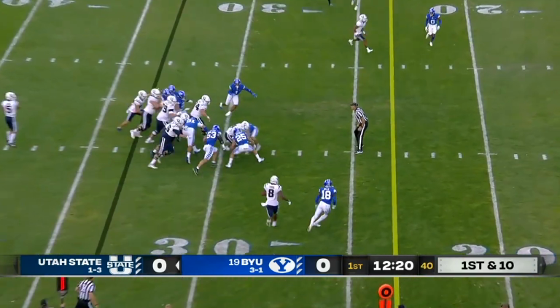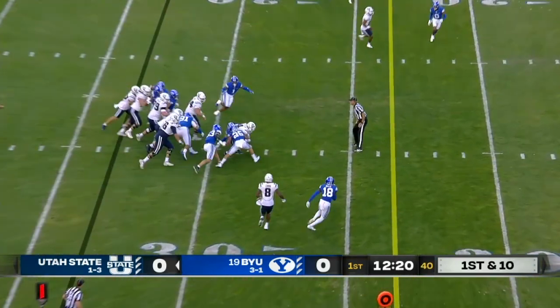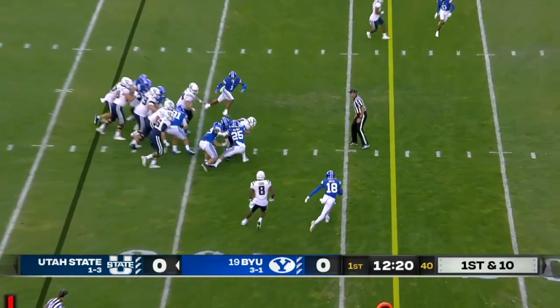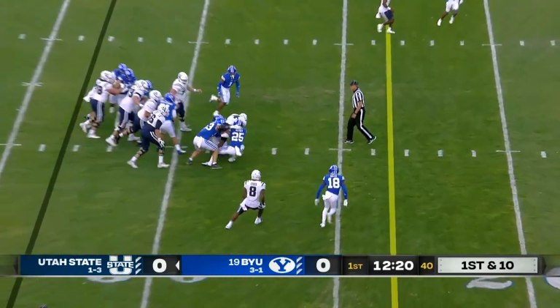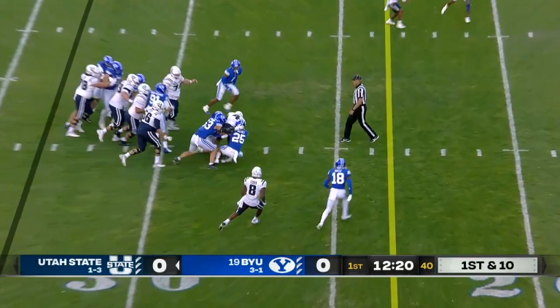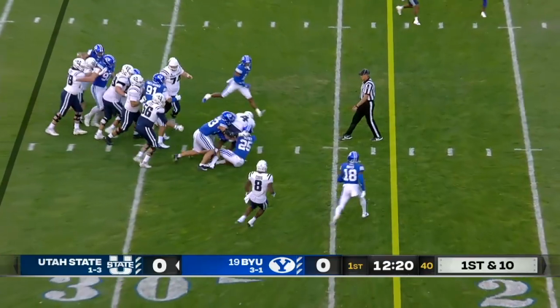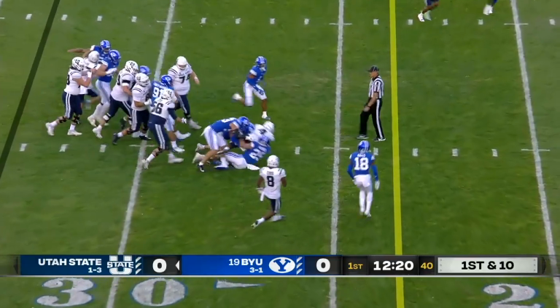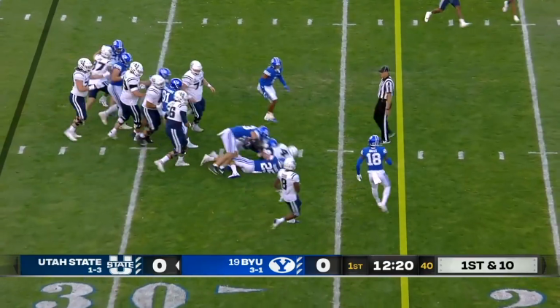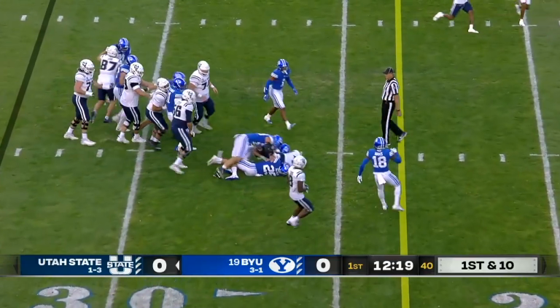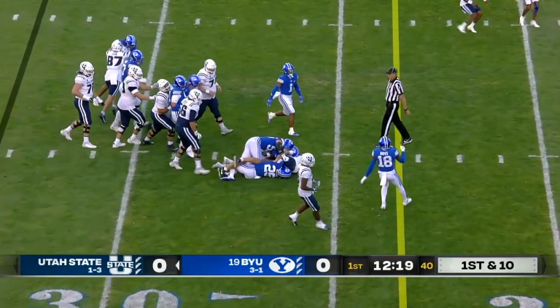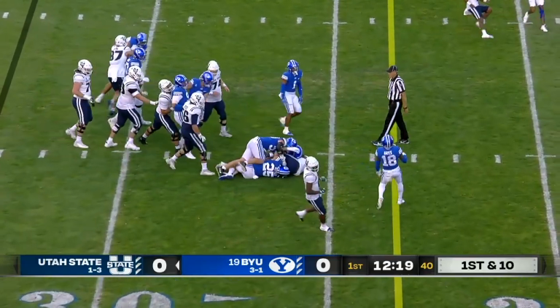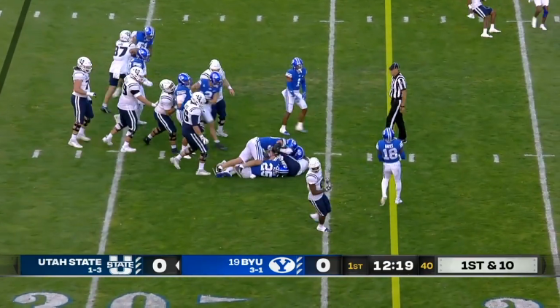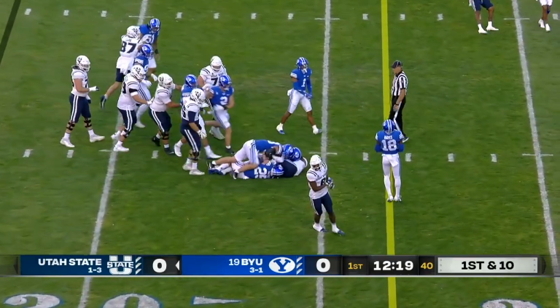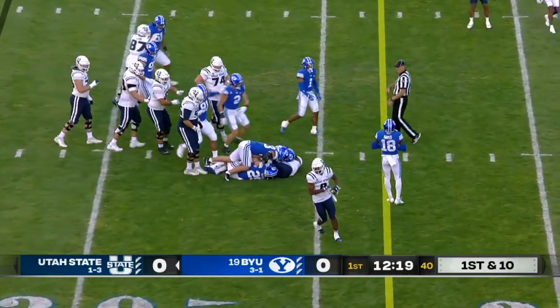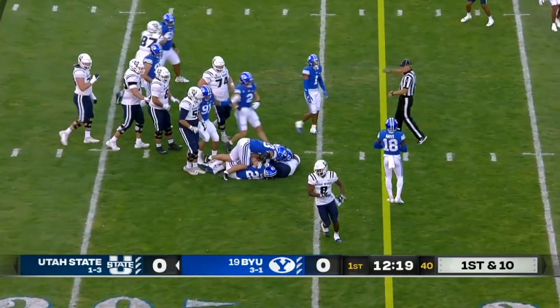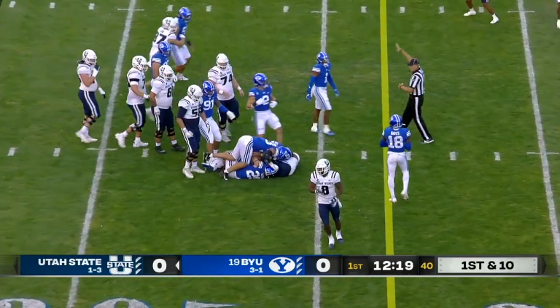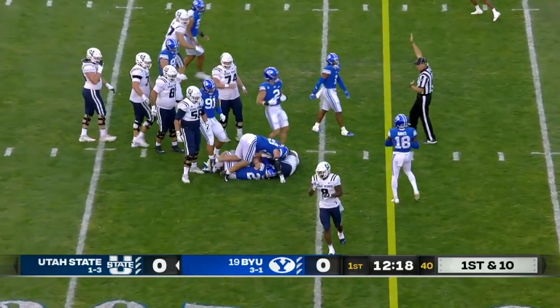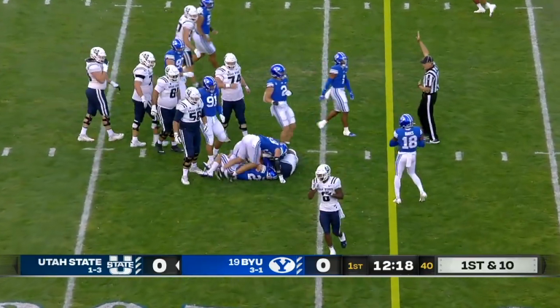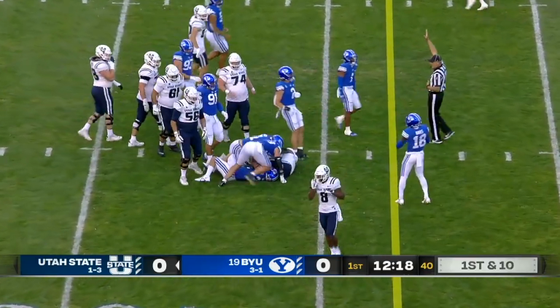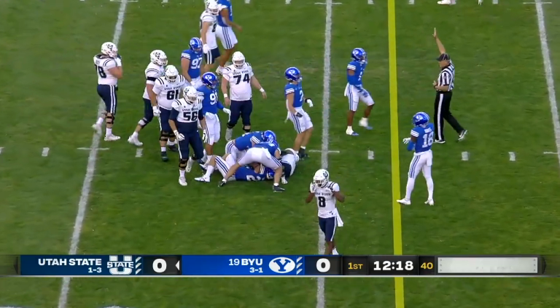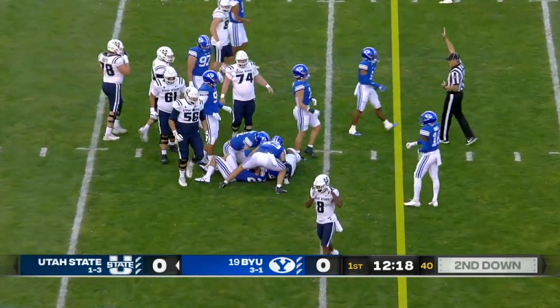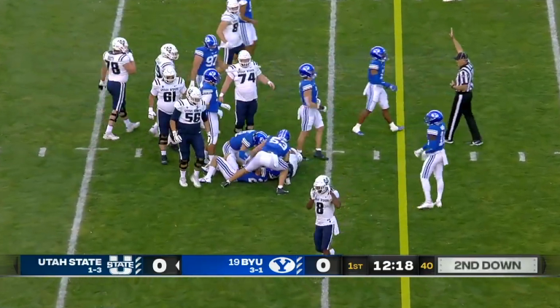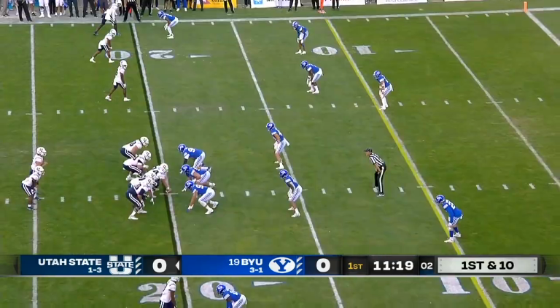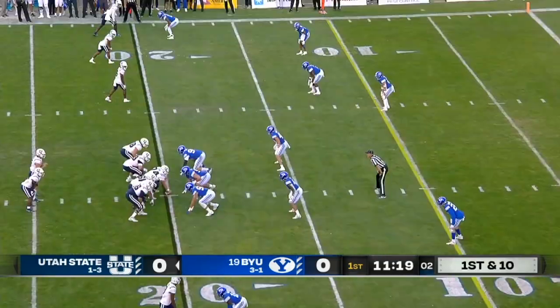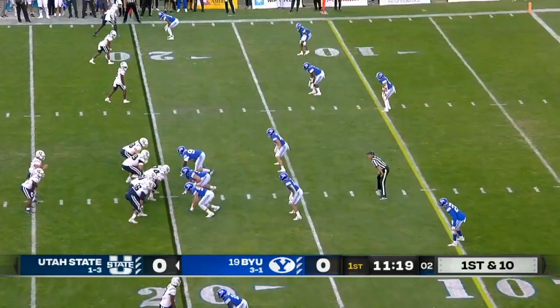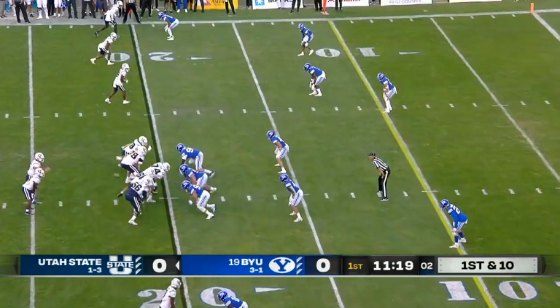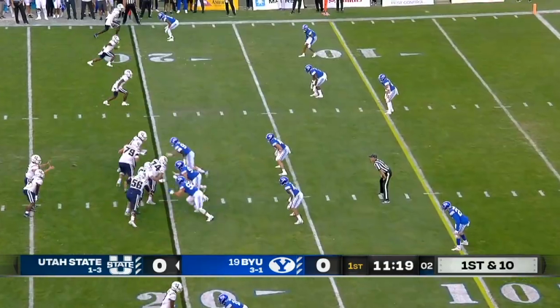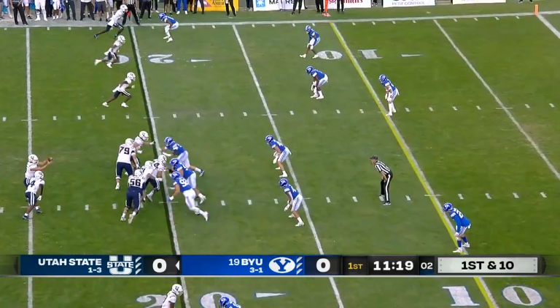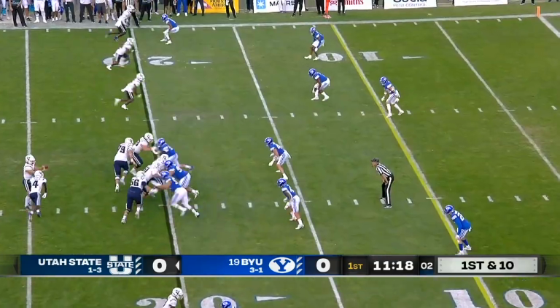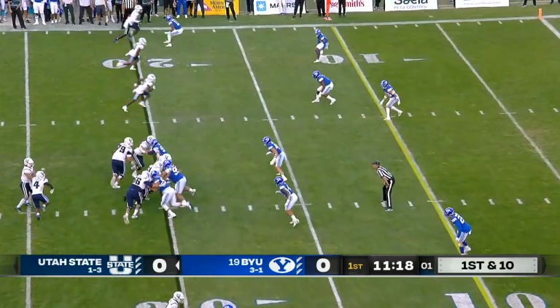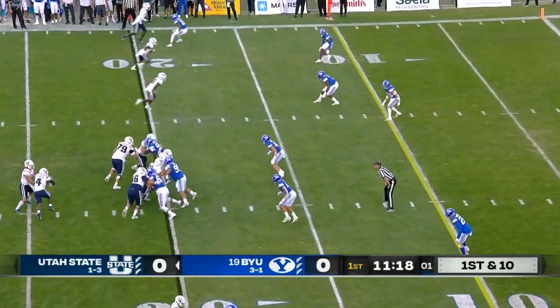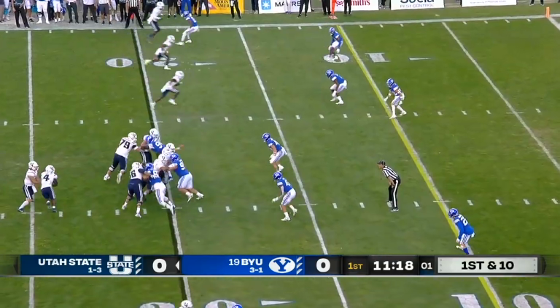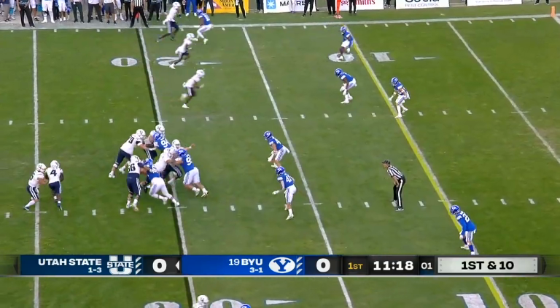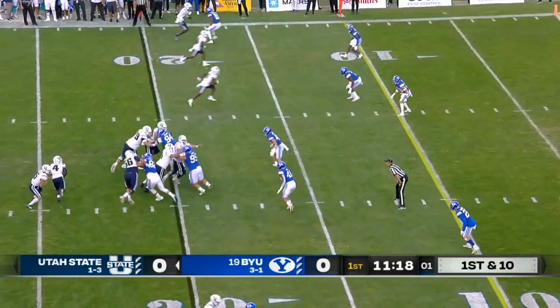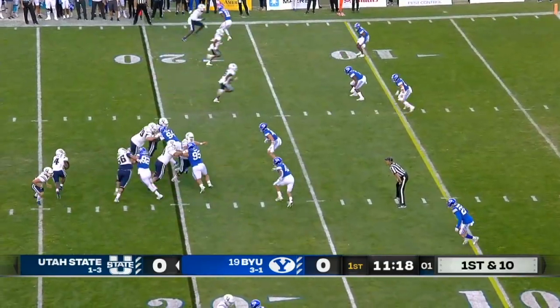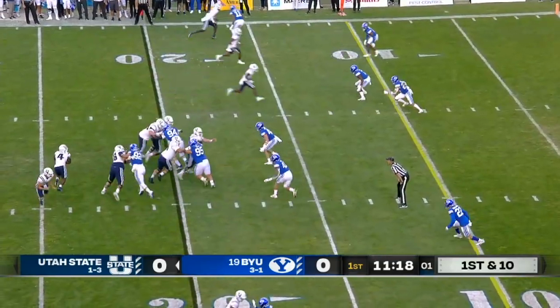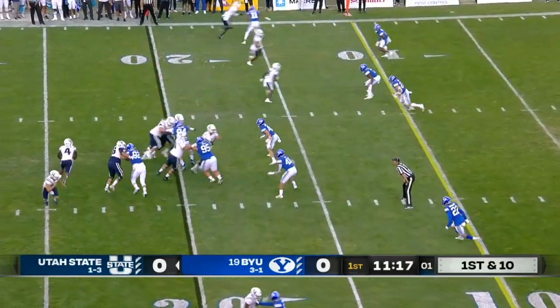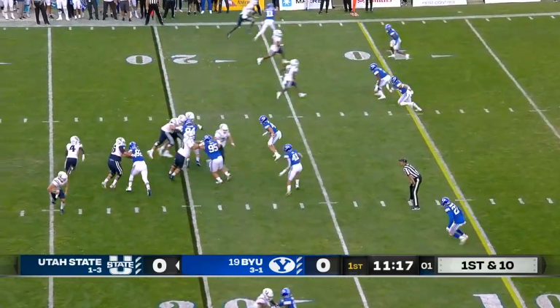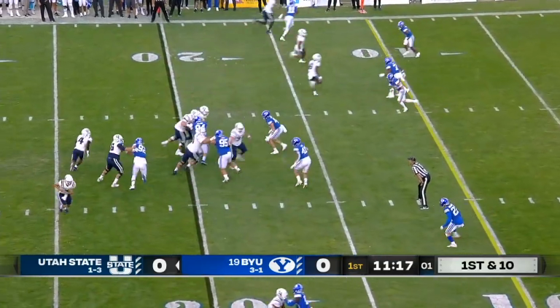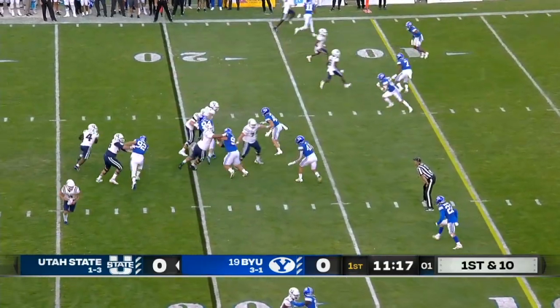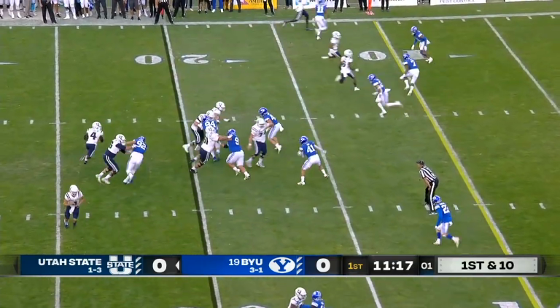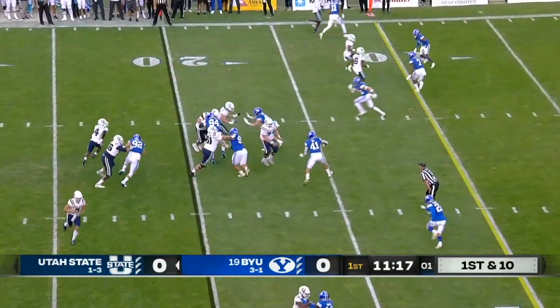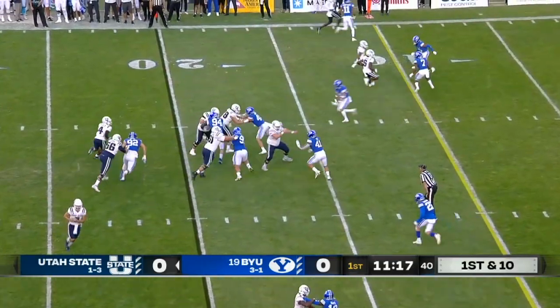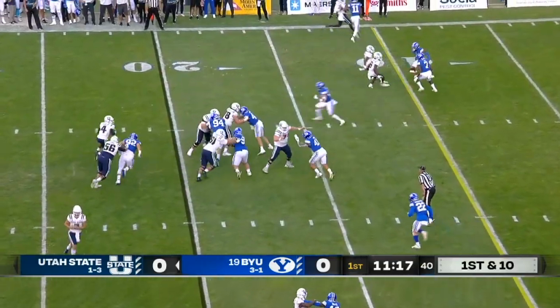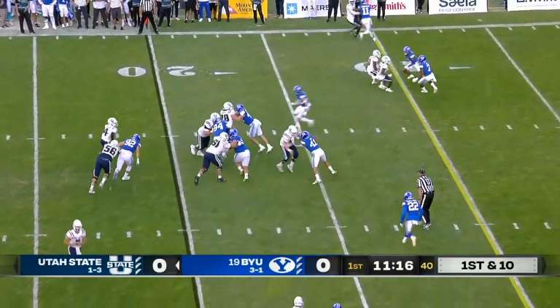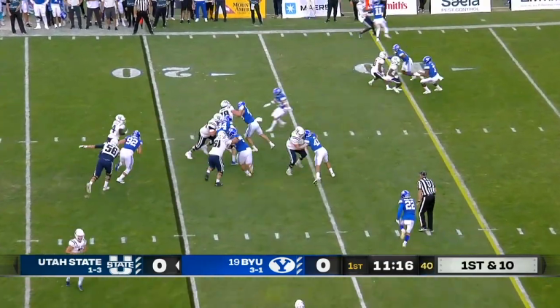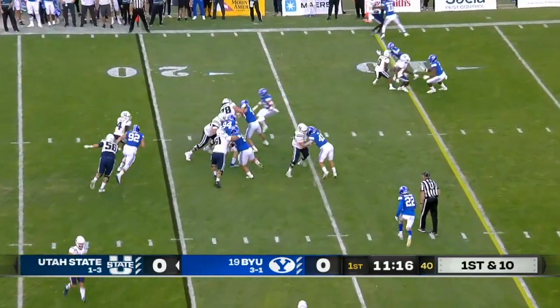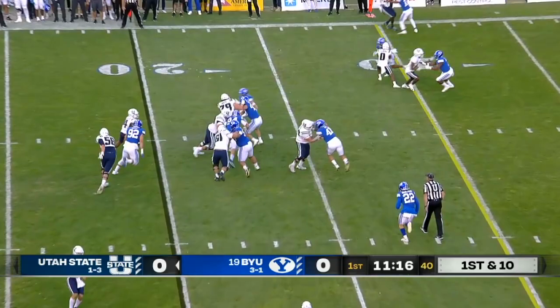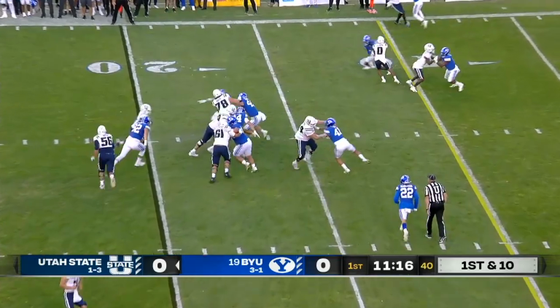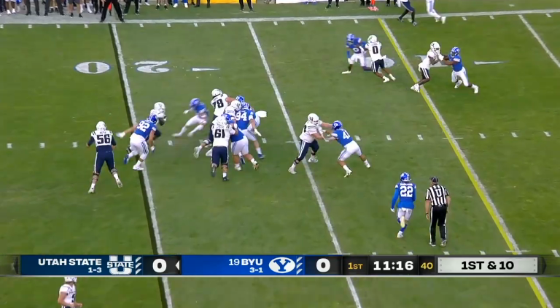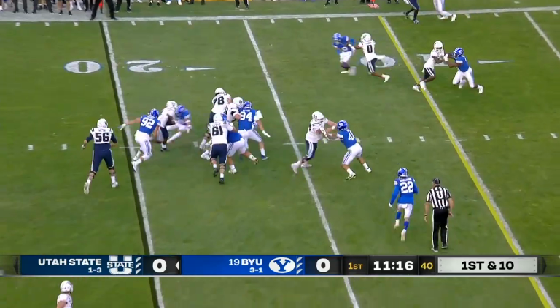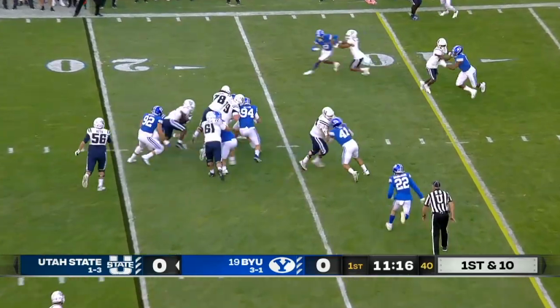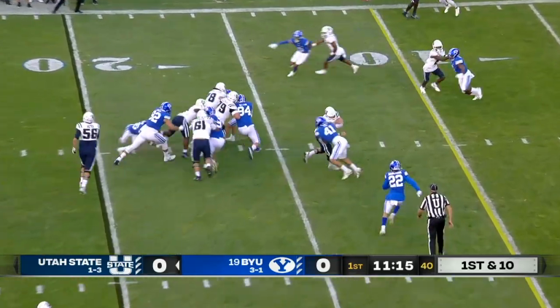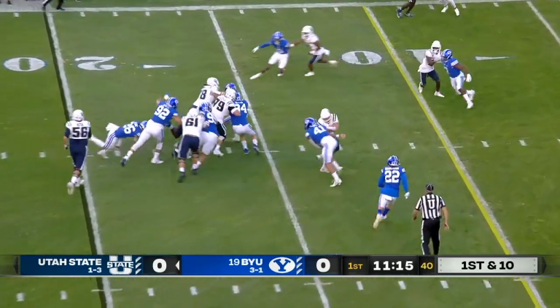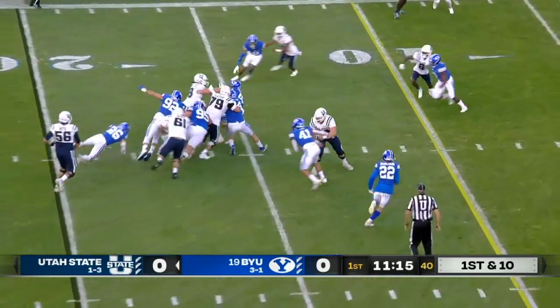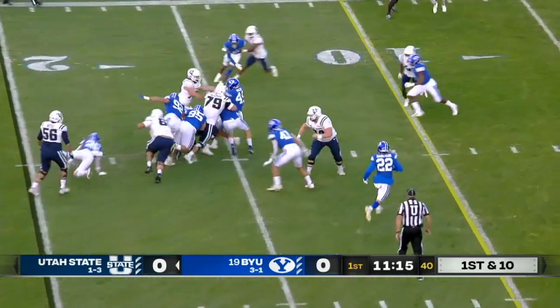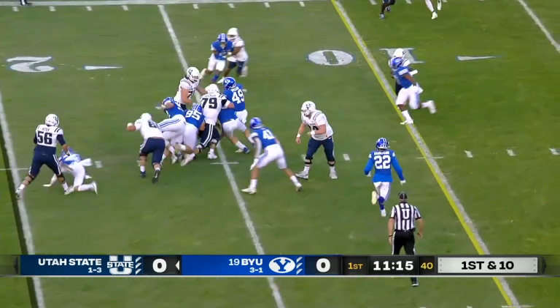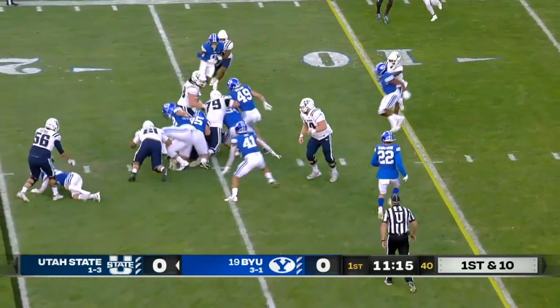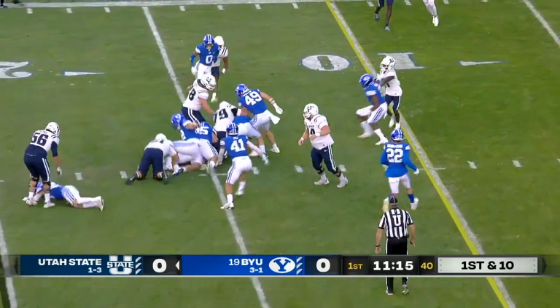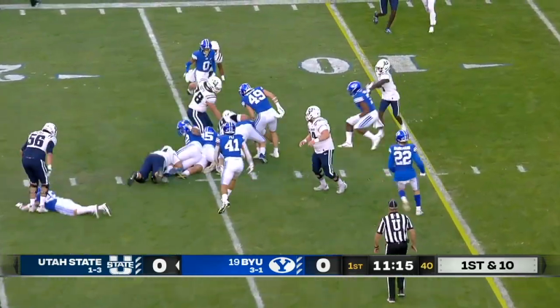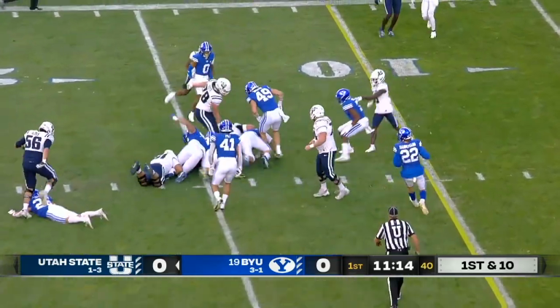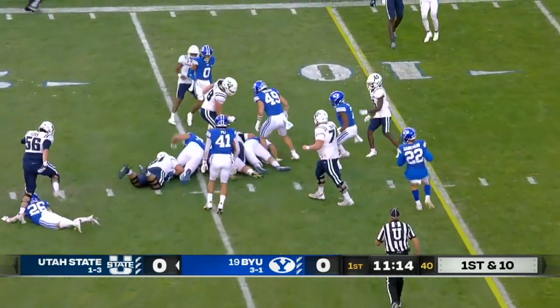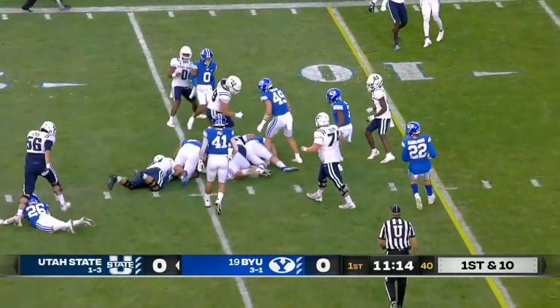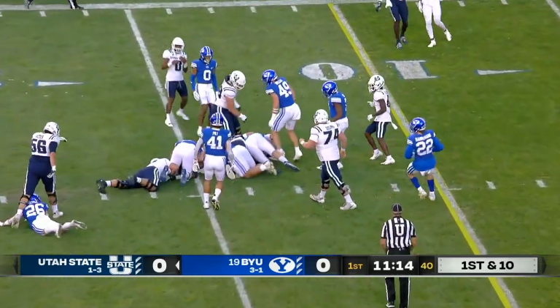Vaughn up the middle. Not necessarily the talent showing up right here. Play just off with one second on the play clock.